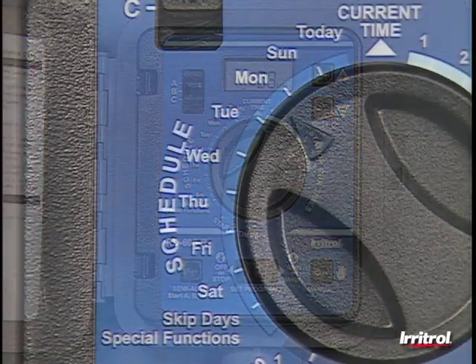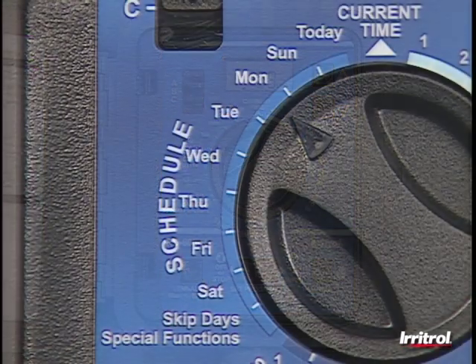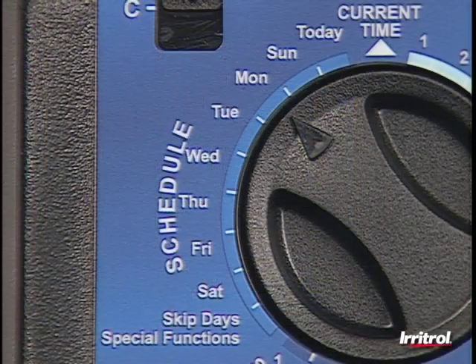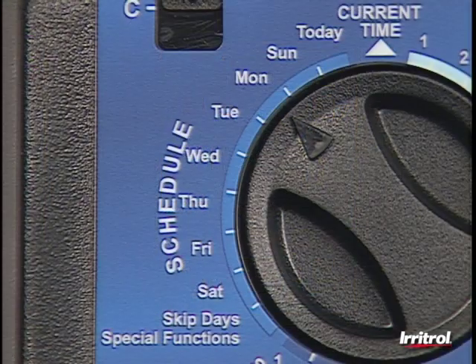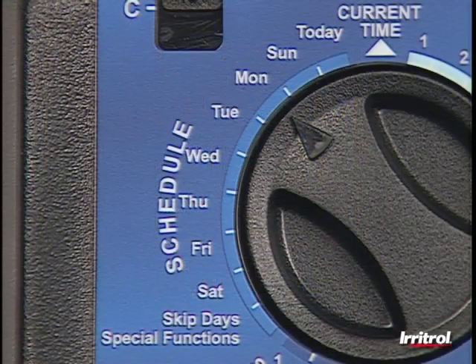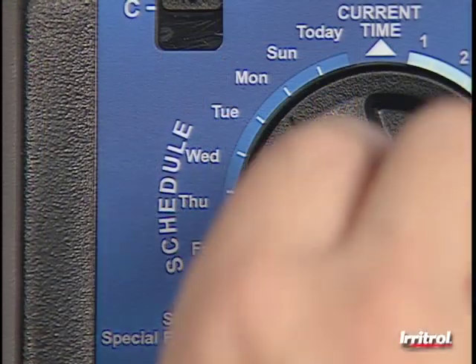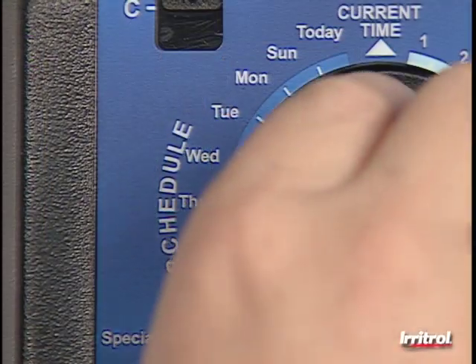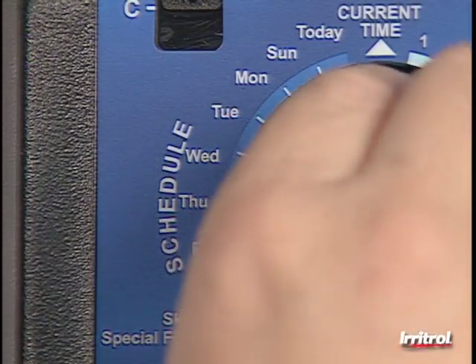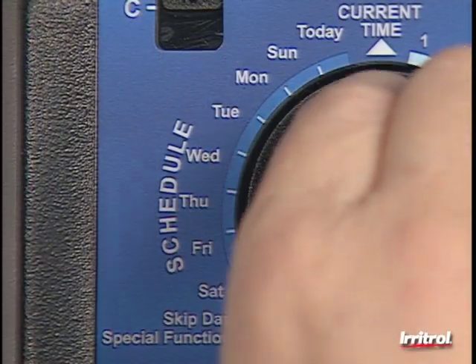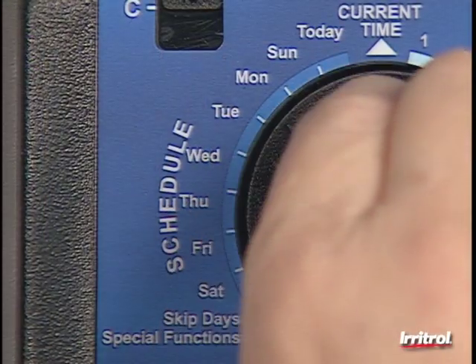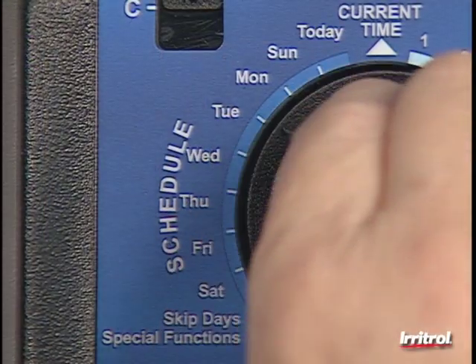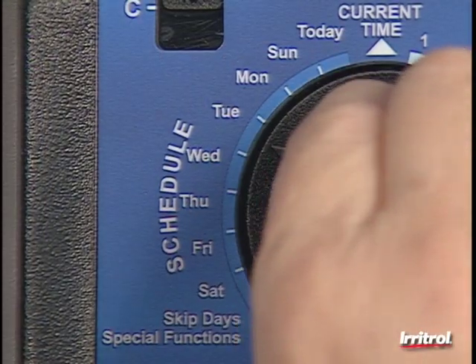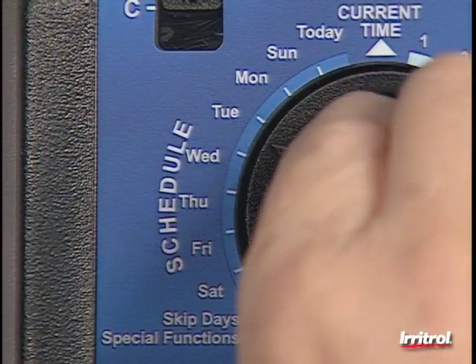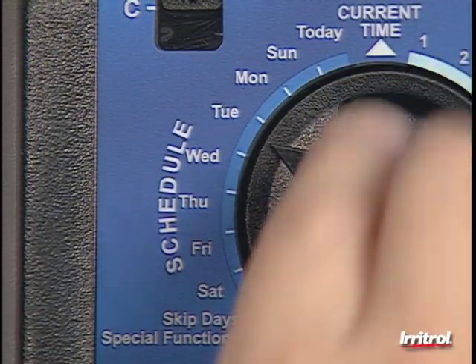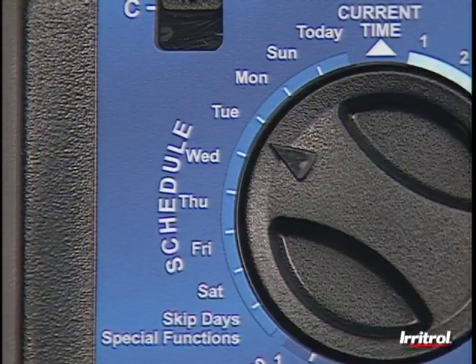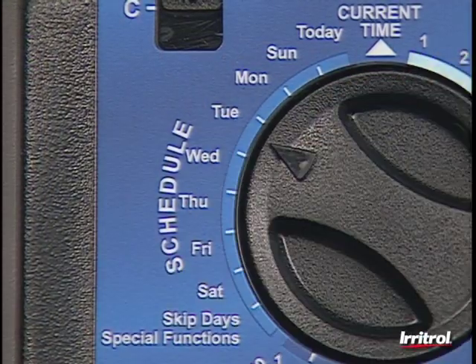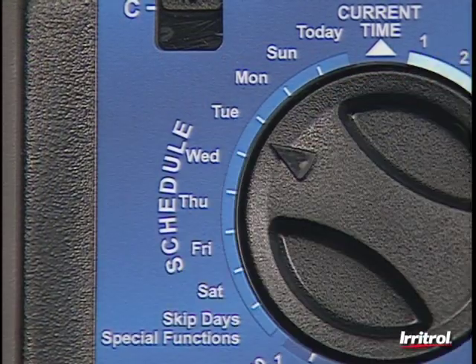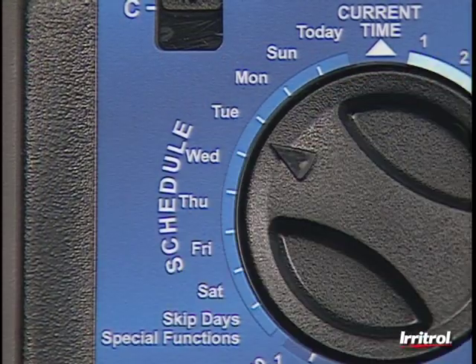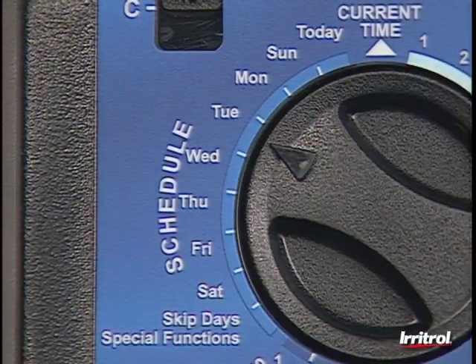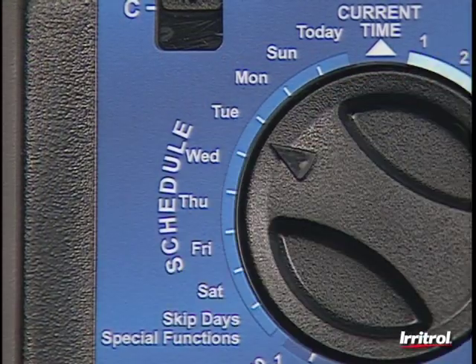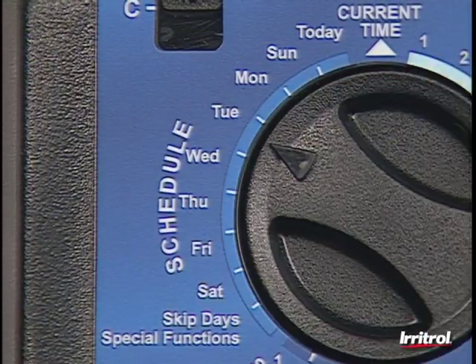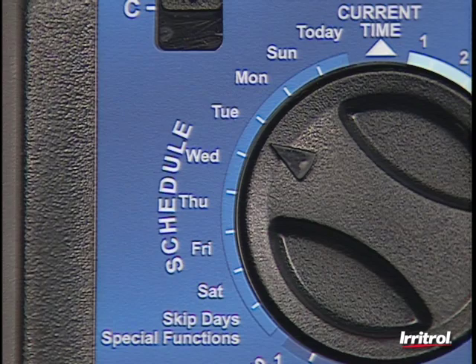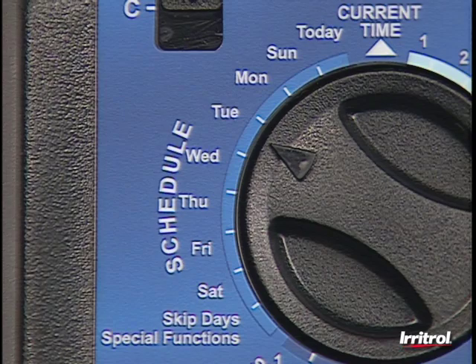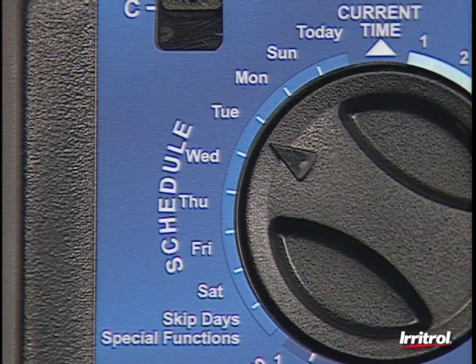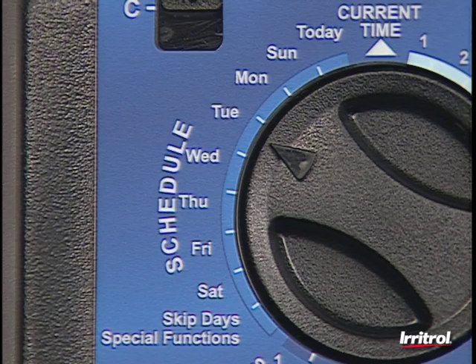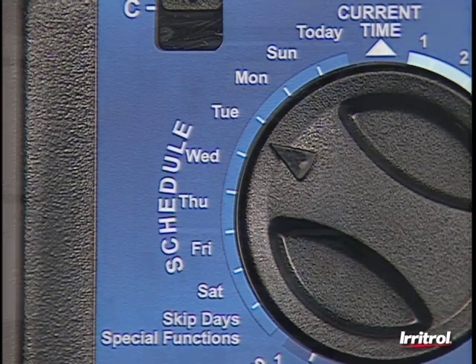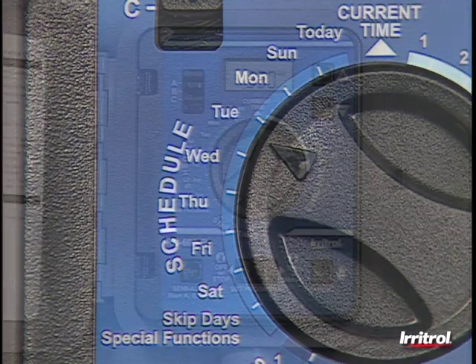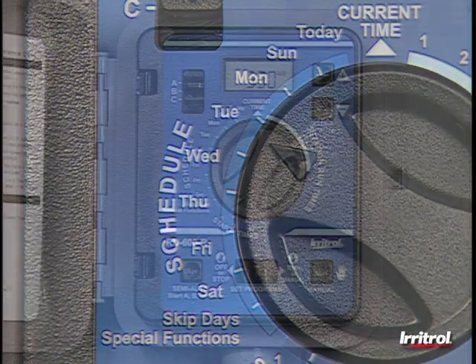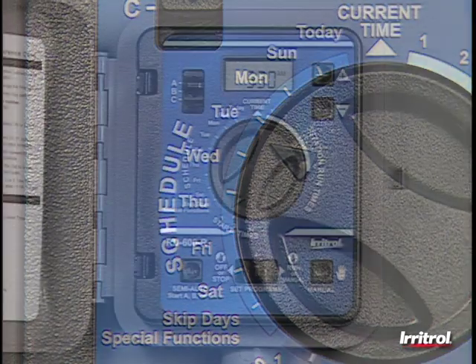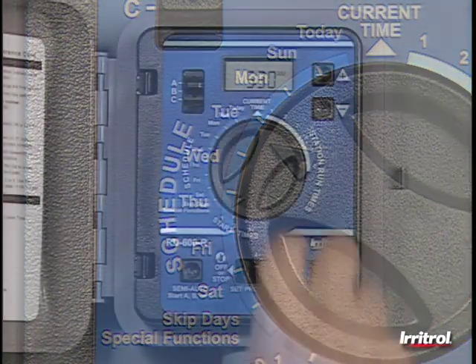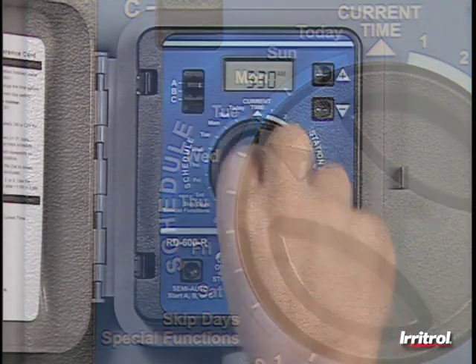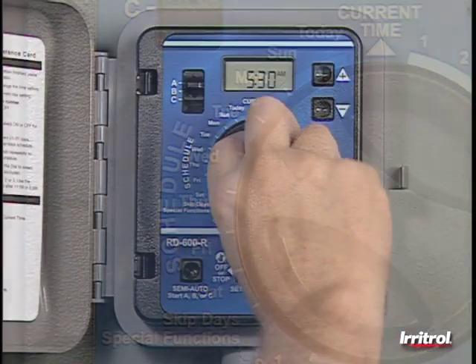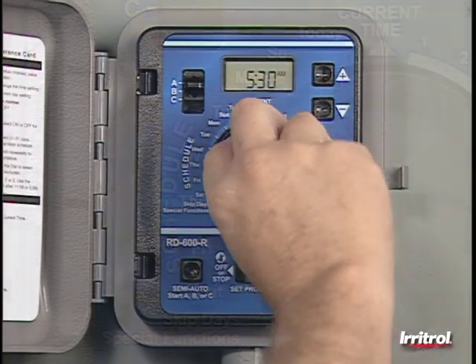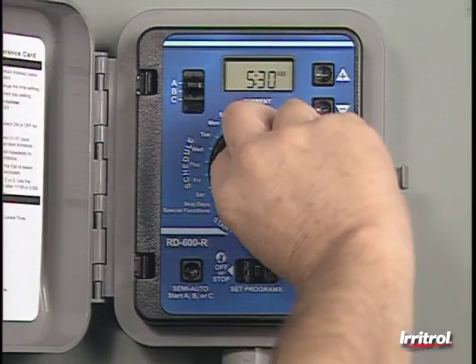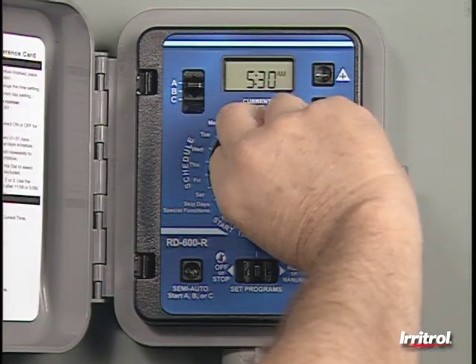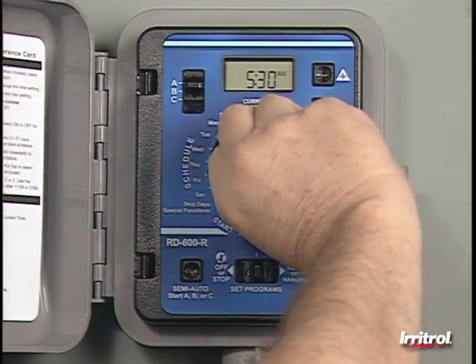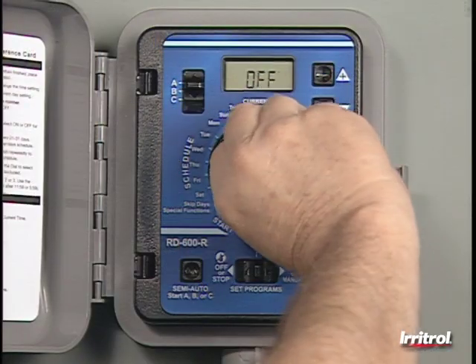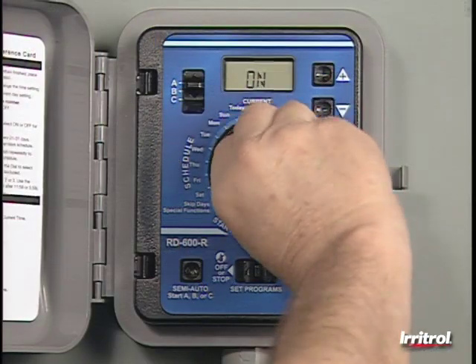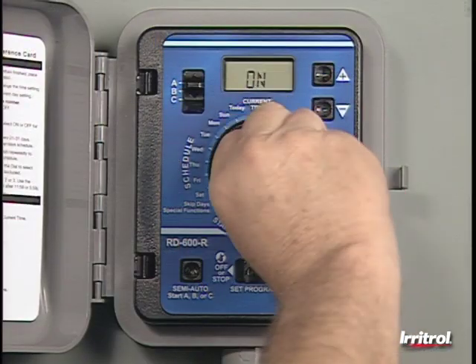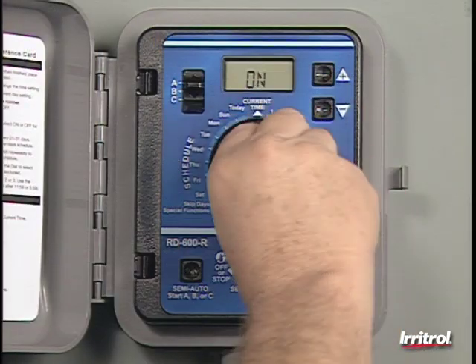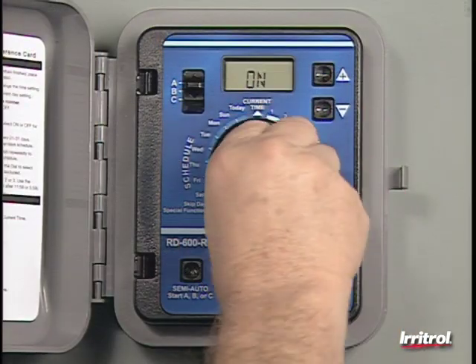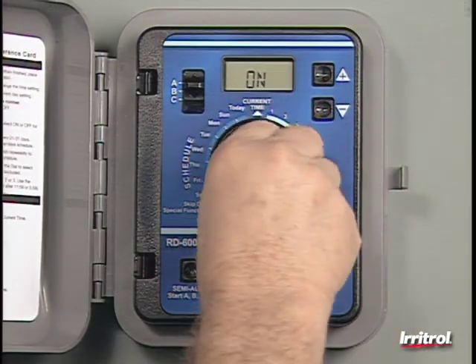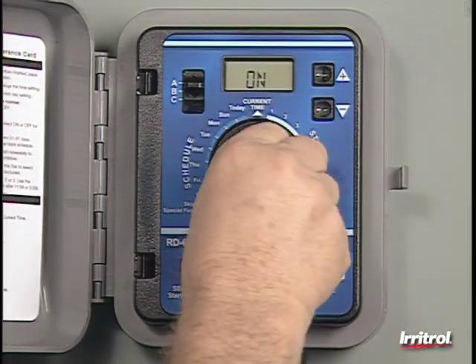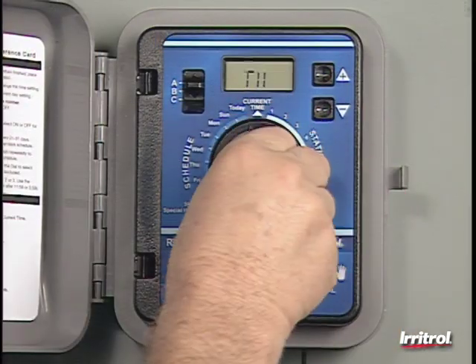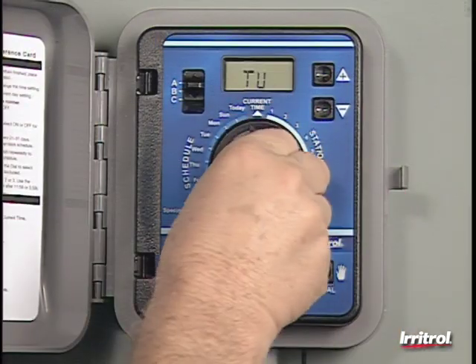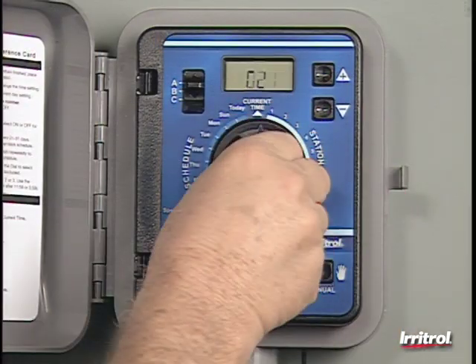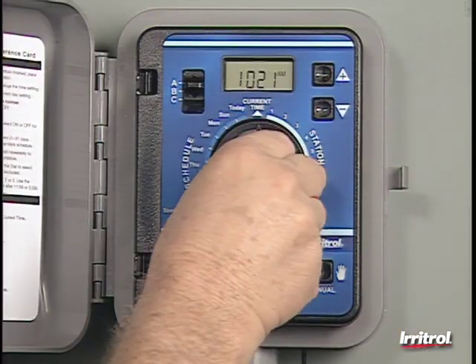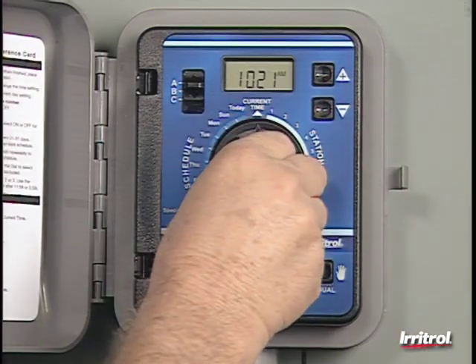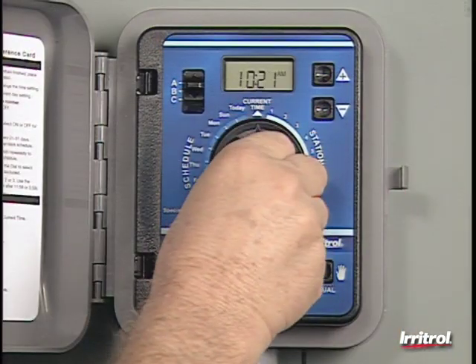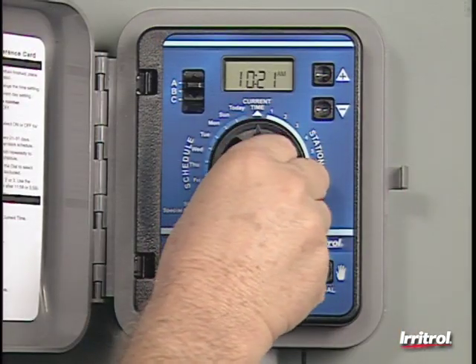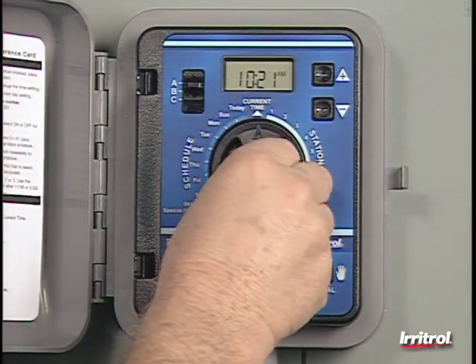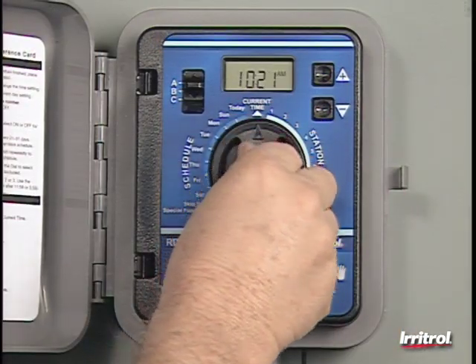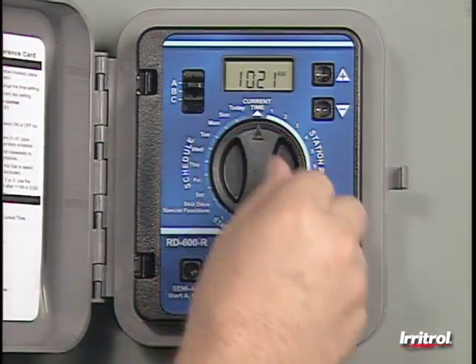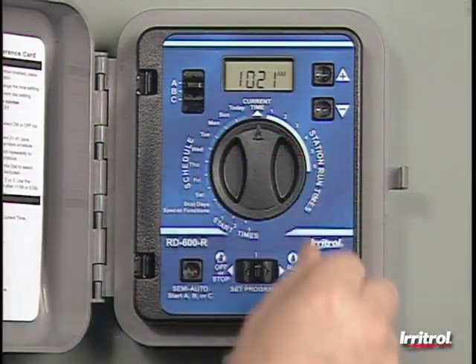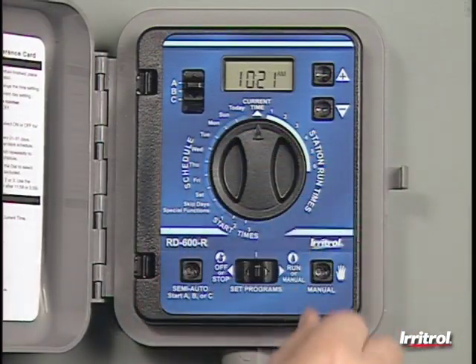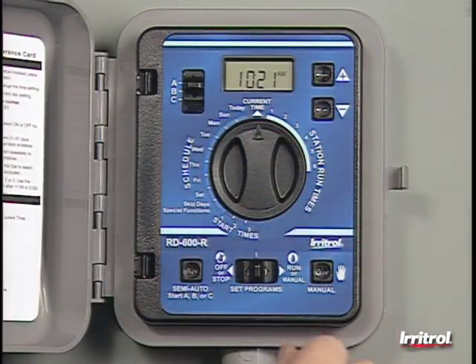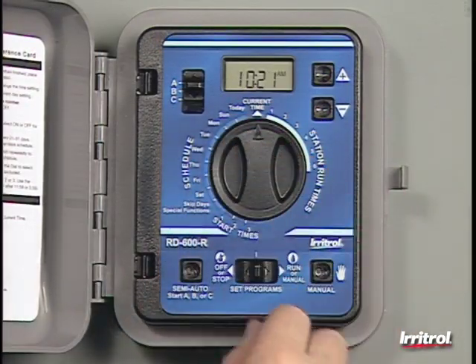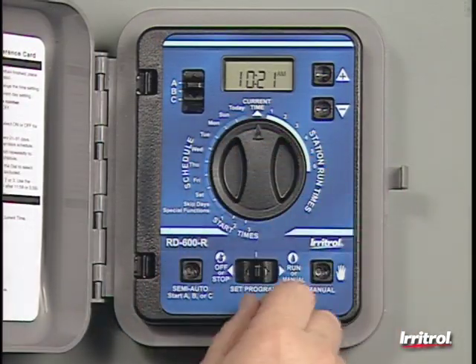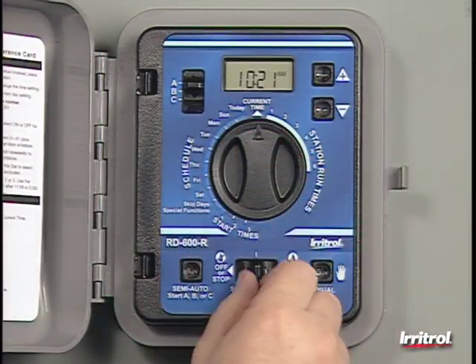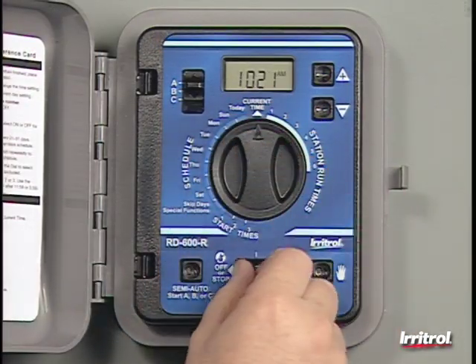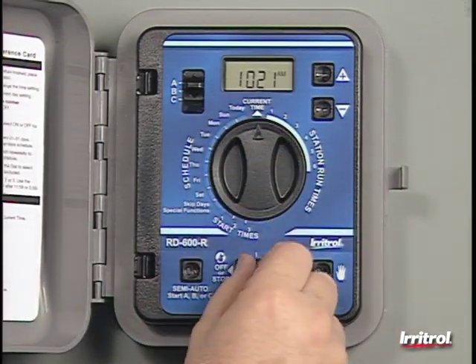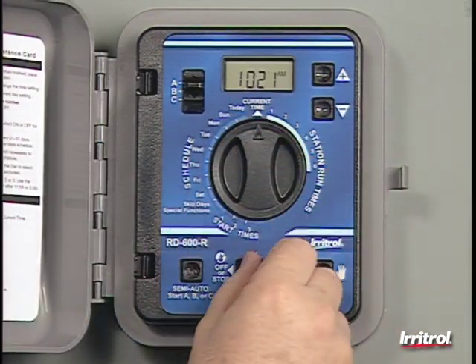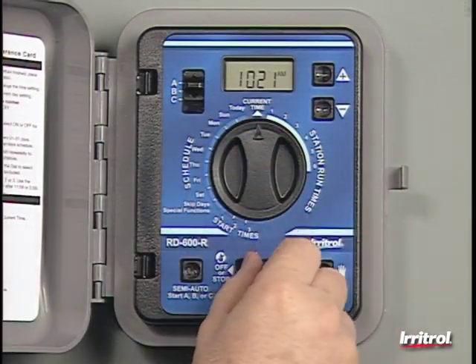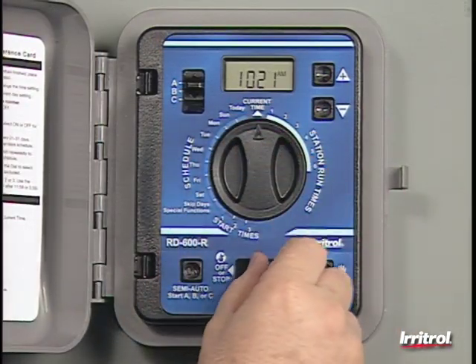Set the controller to water every day if allowed. Otherwise, remember any local restrictions or non-watering days in your schedule.